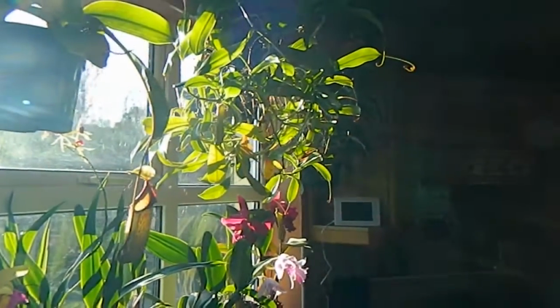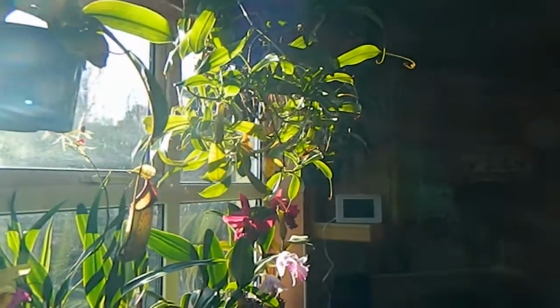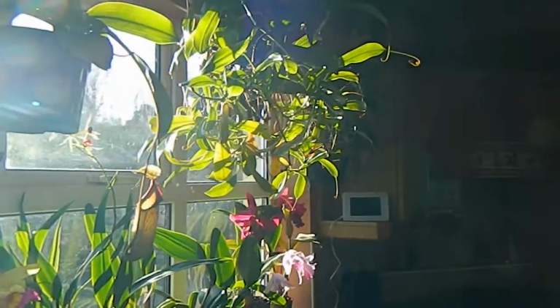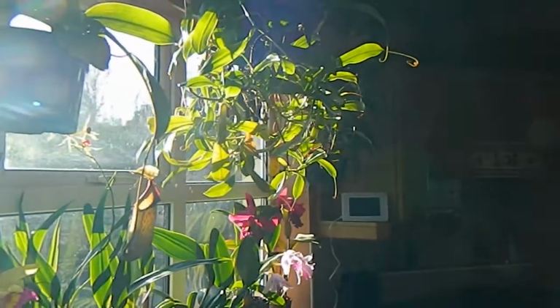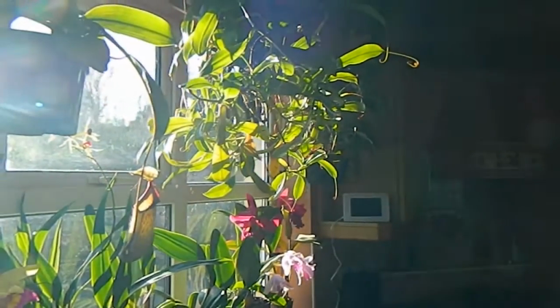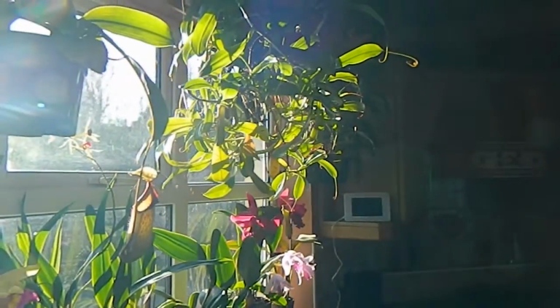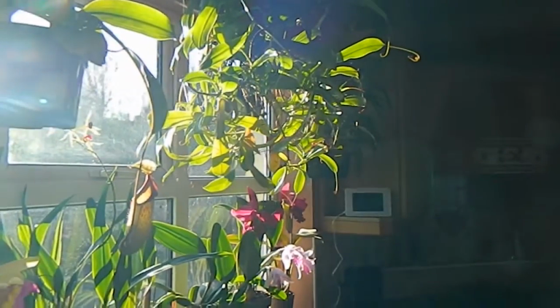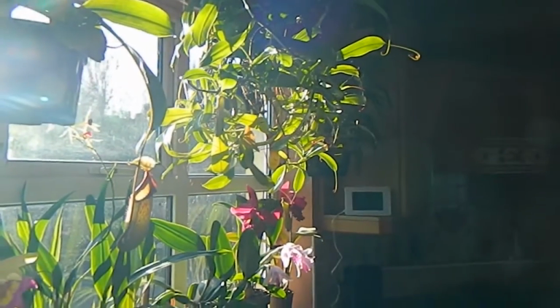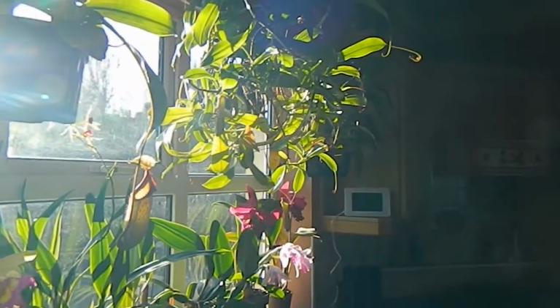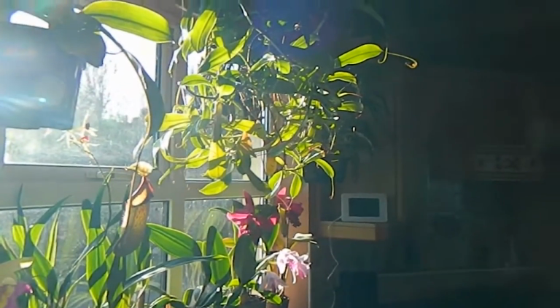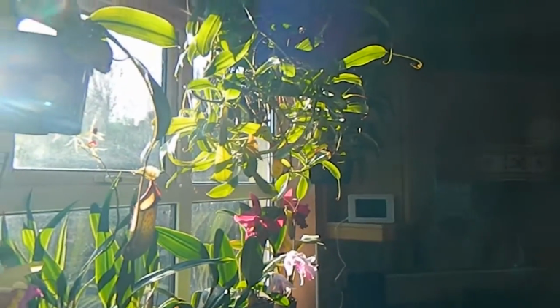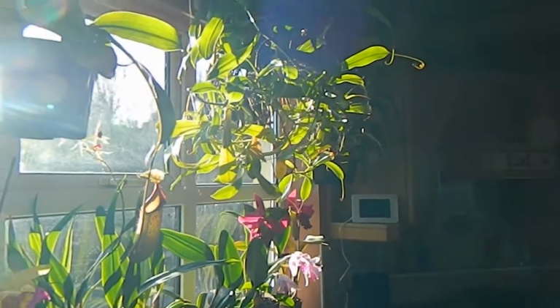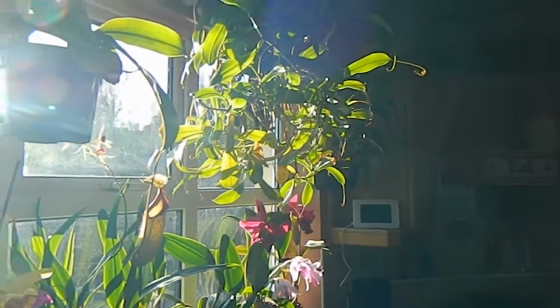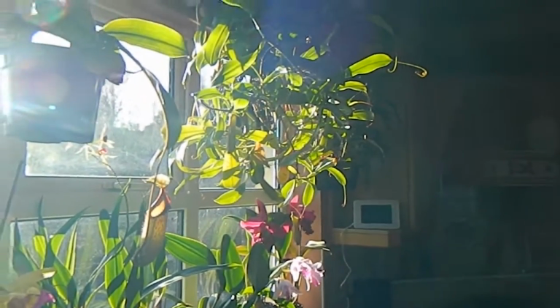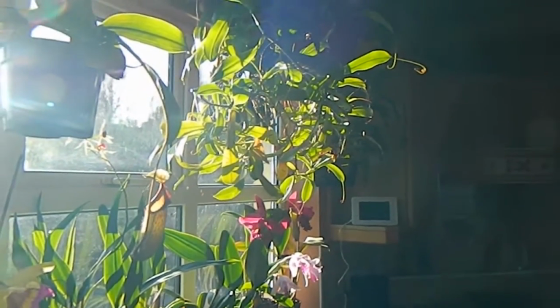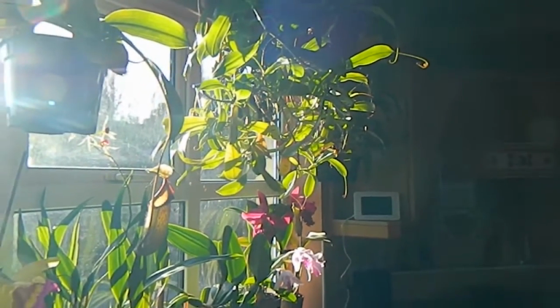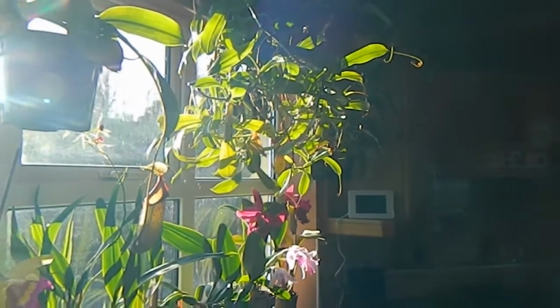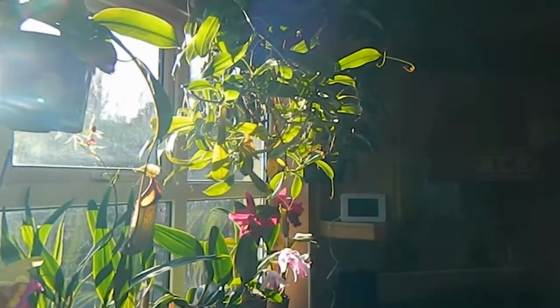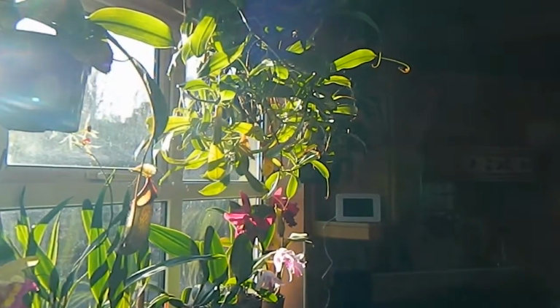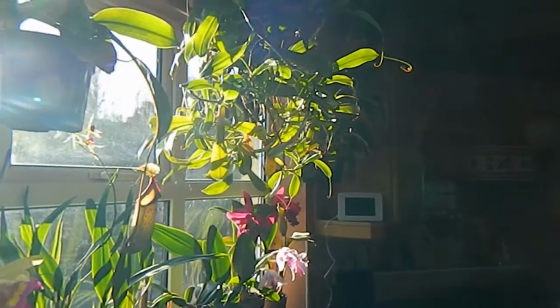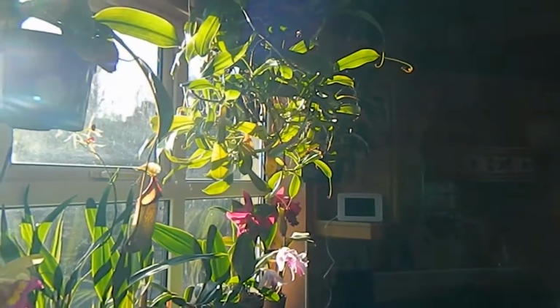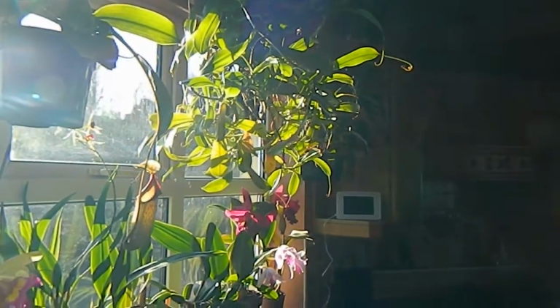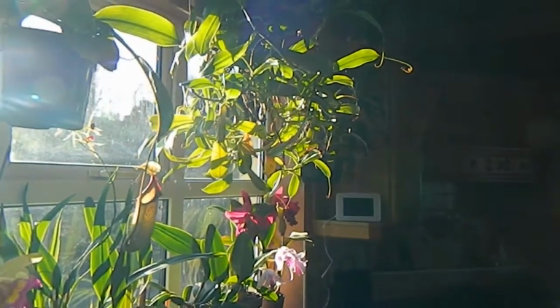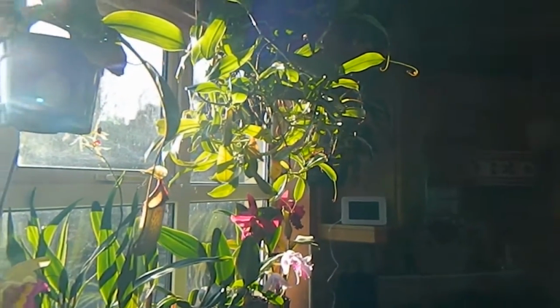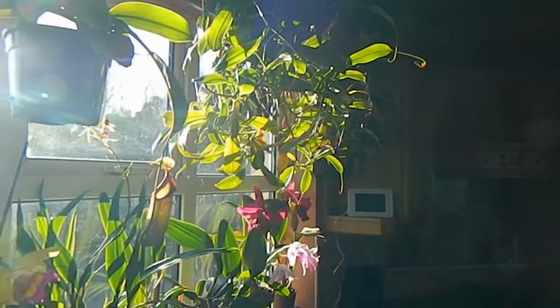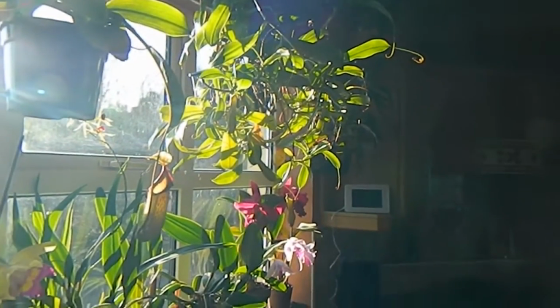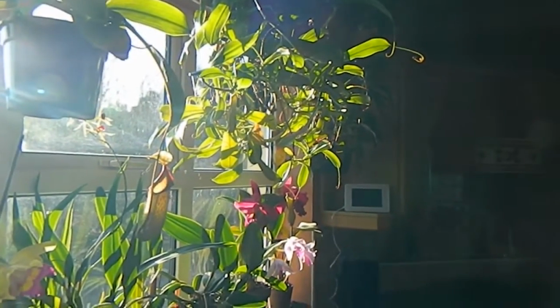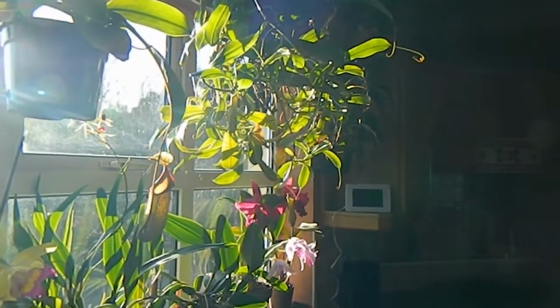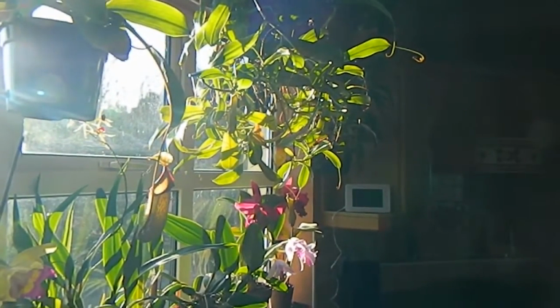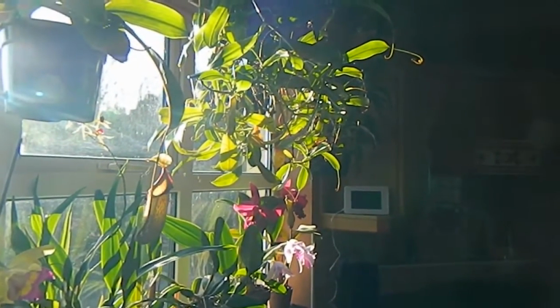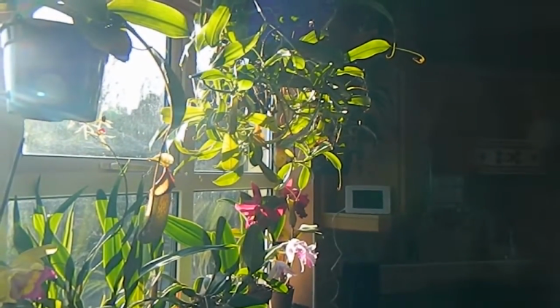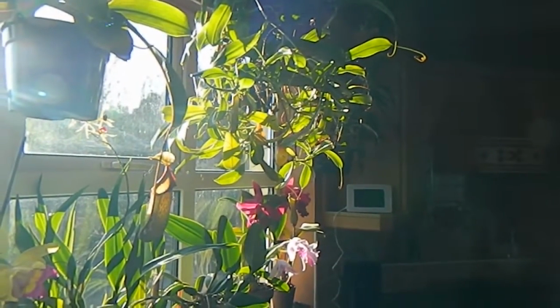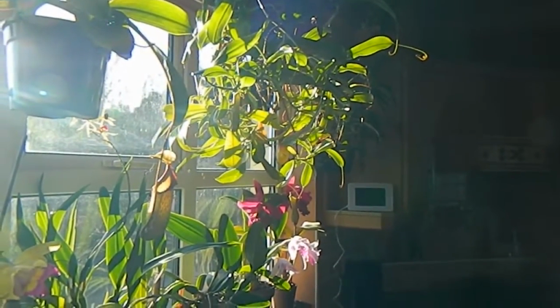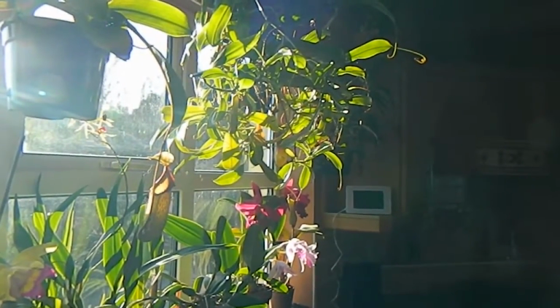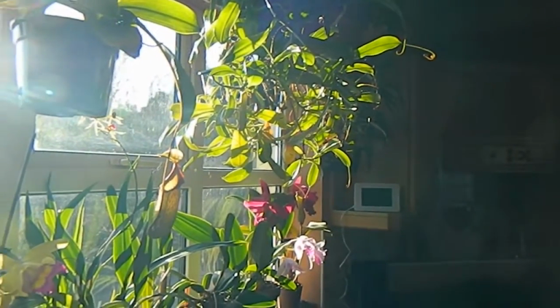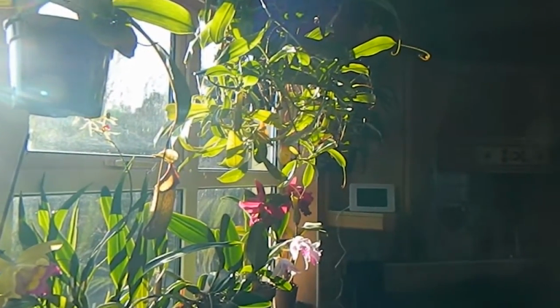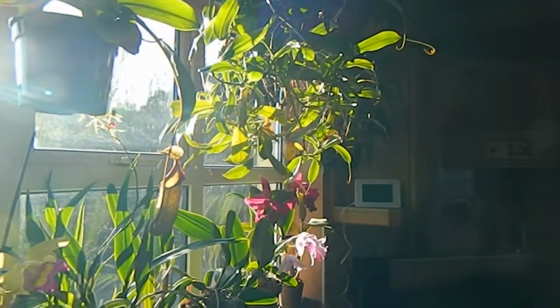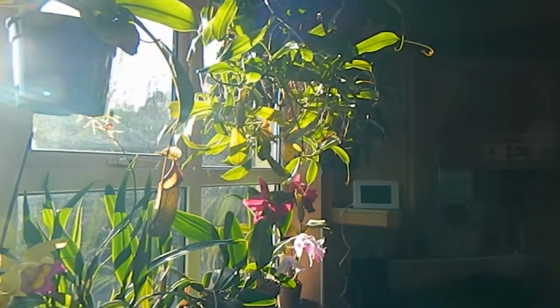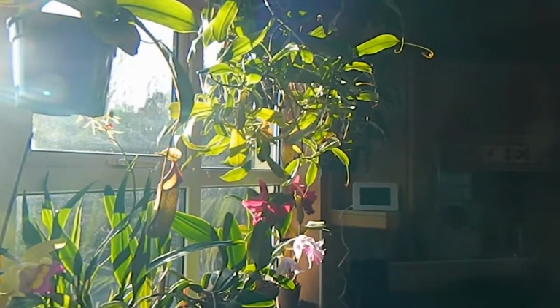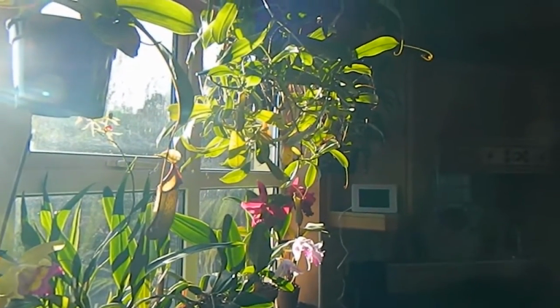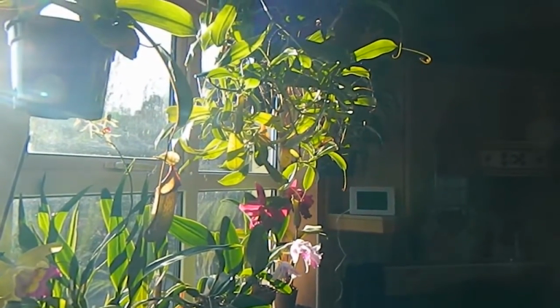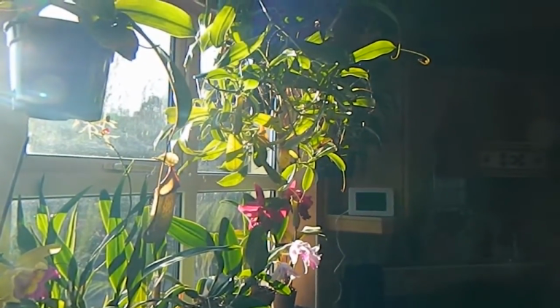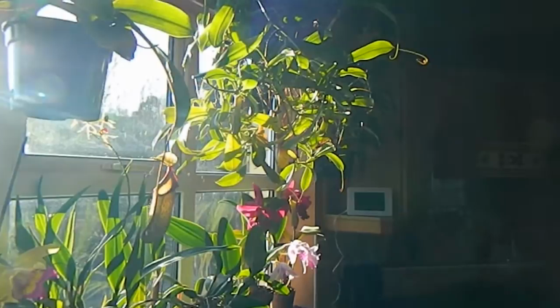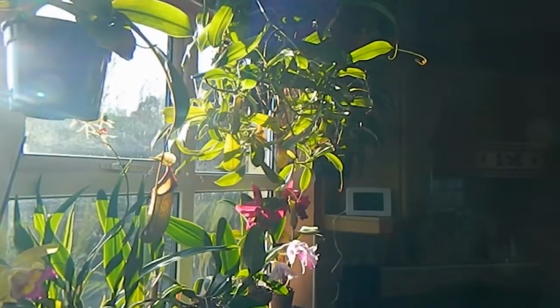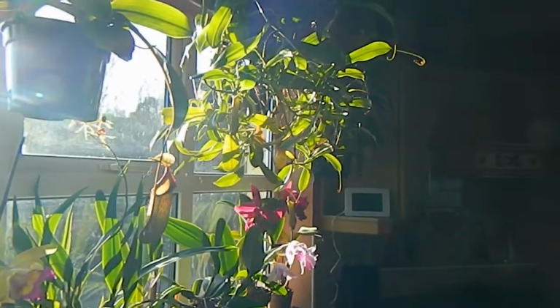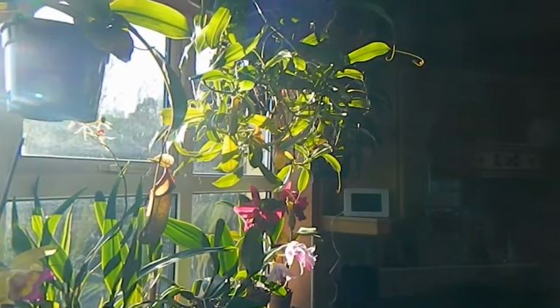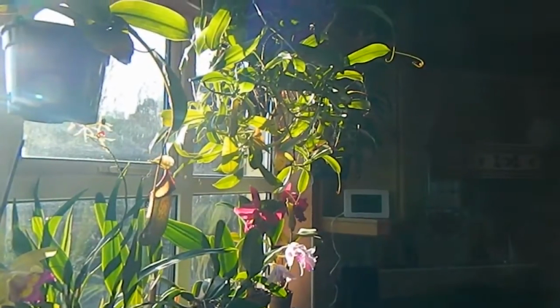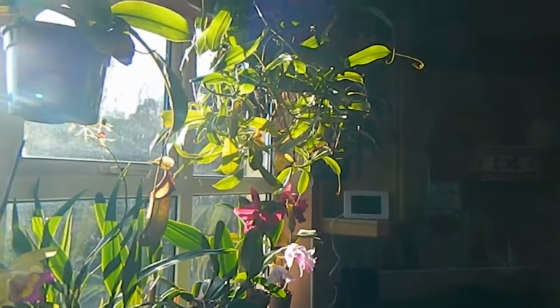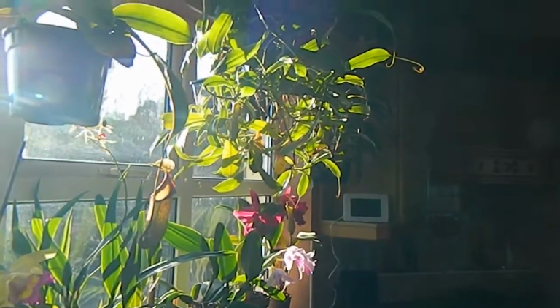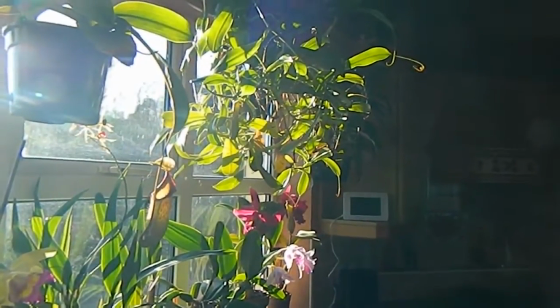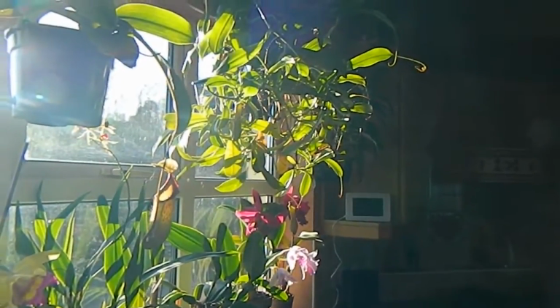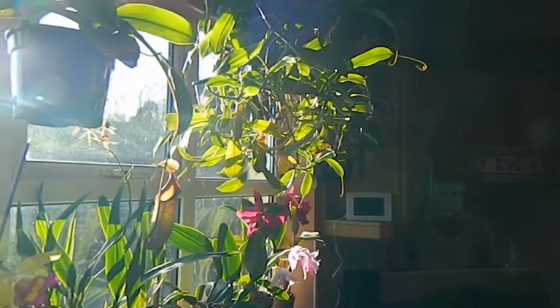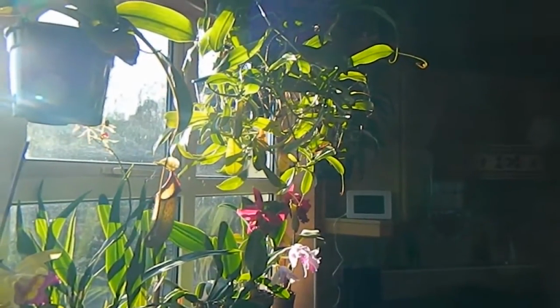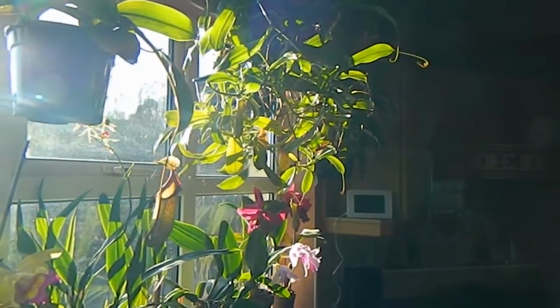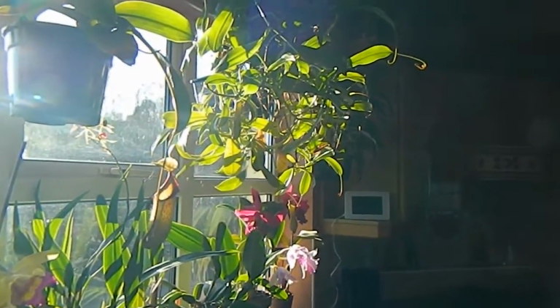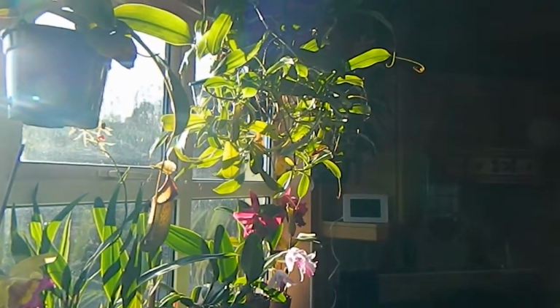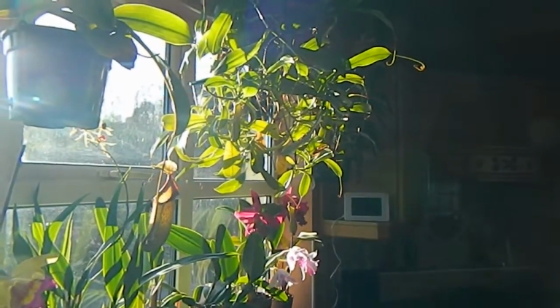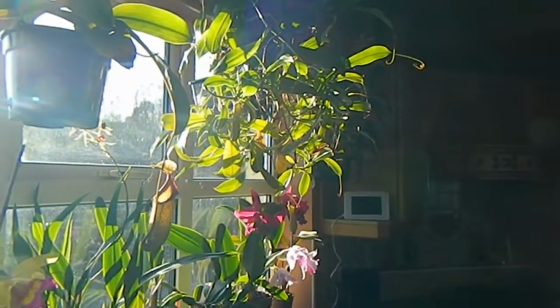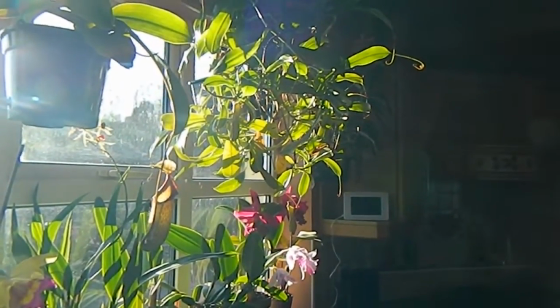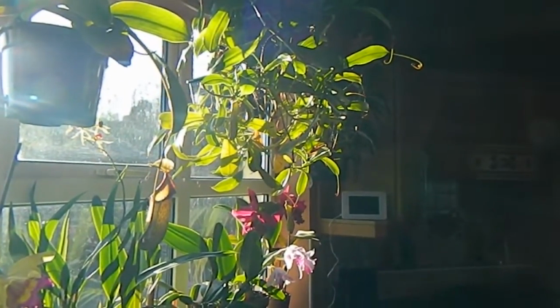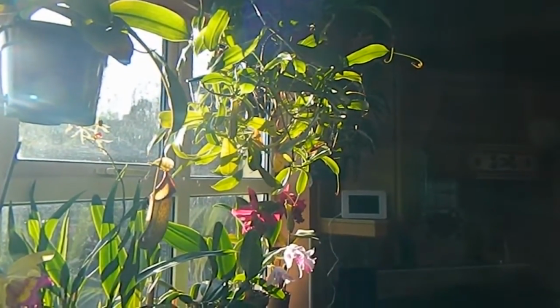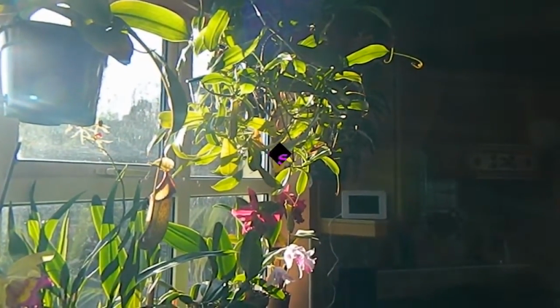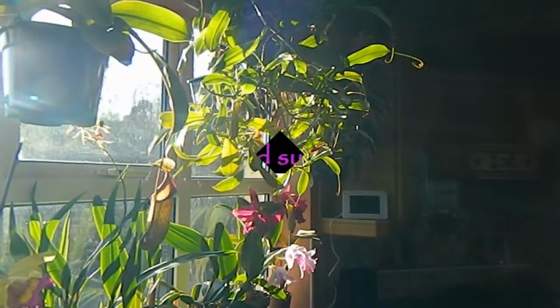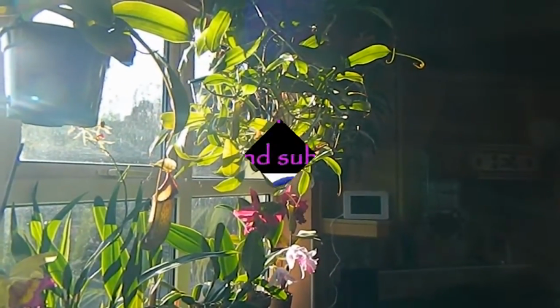Anyway, those are the pitcher plants that I grow, but I'd really like to try something a bit different and may experiment a bit more soon. Thanks for watching.